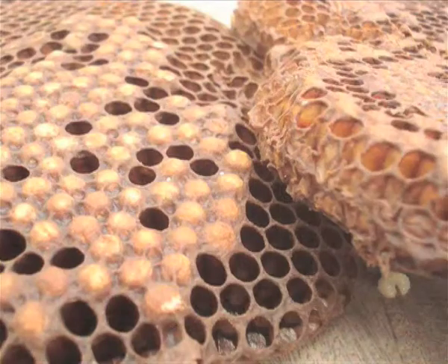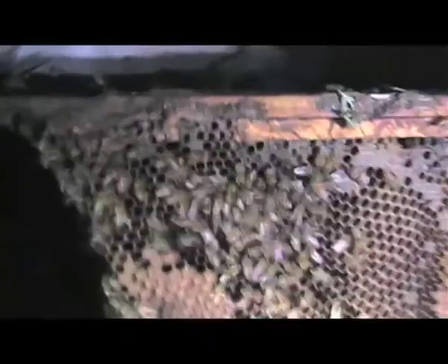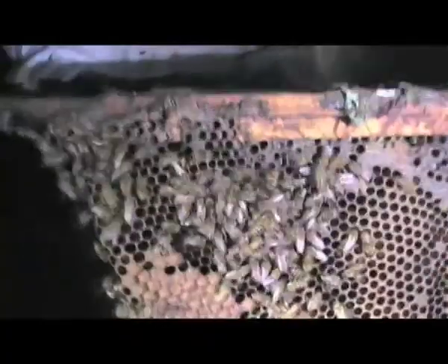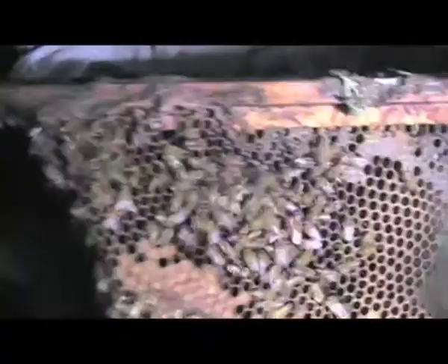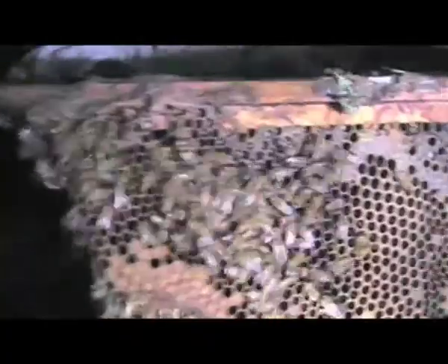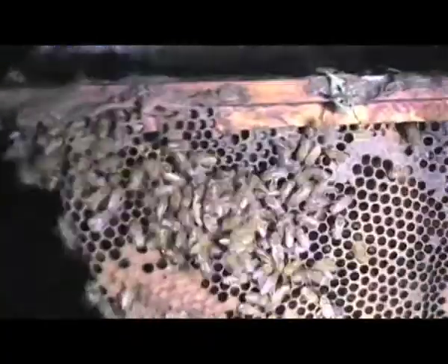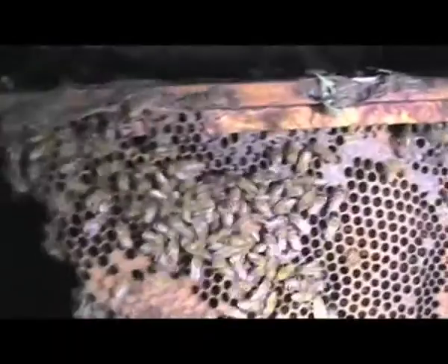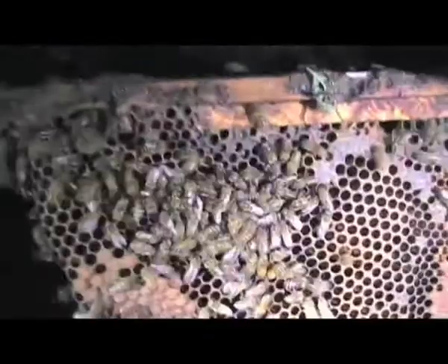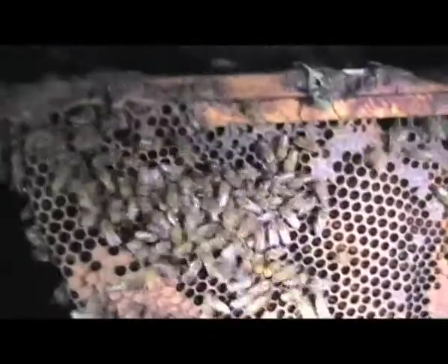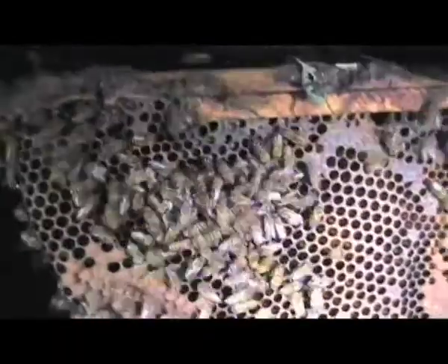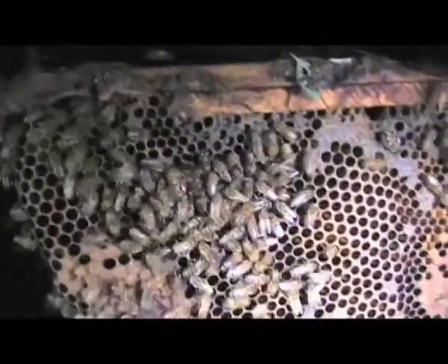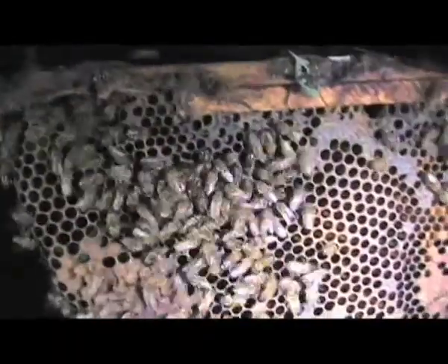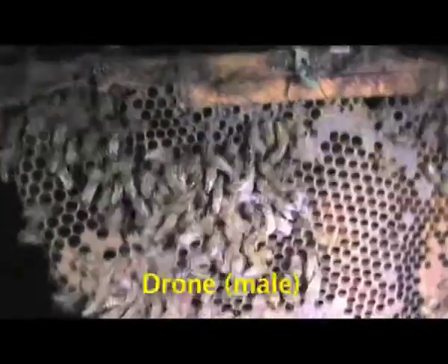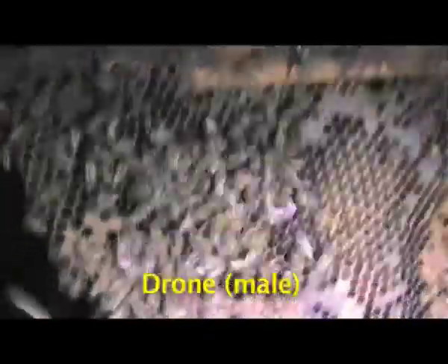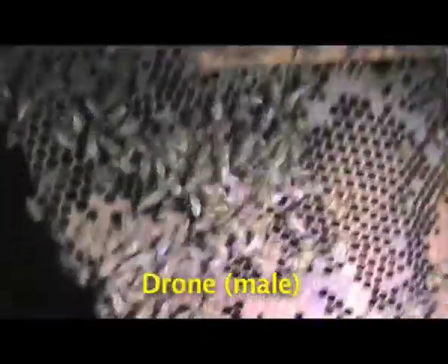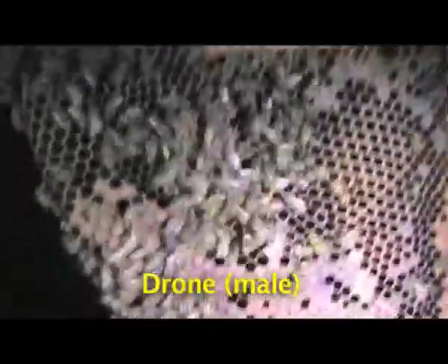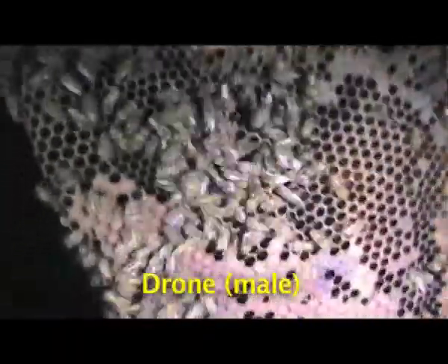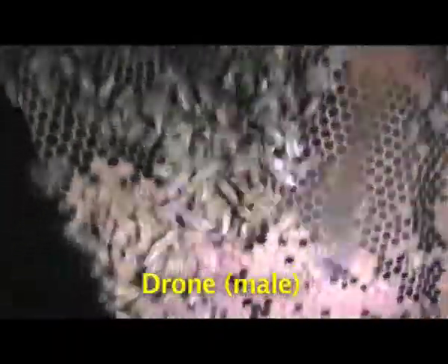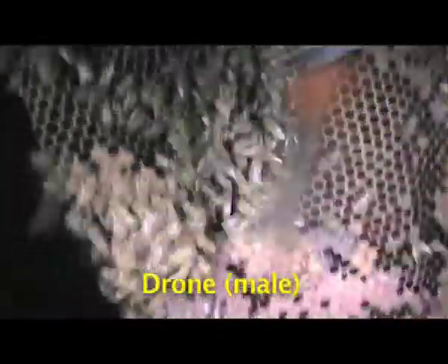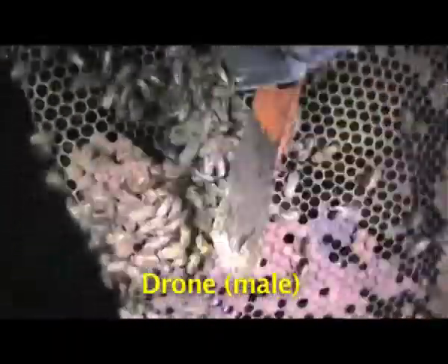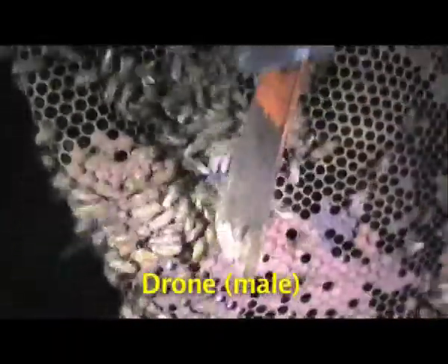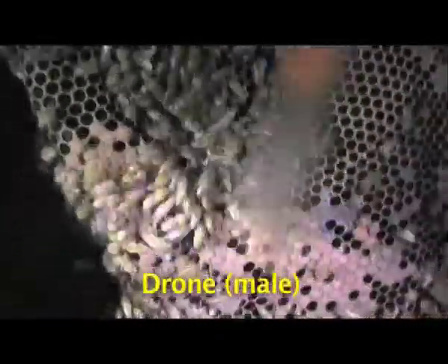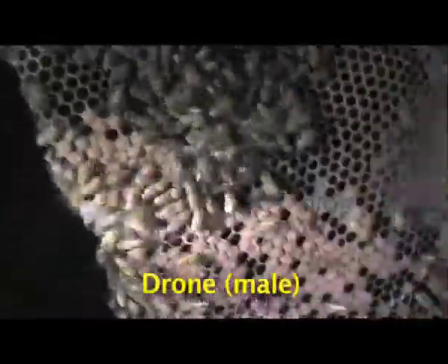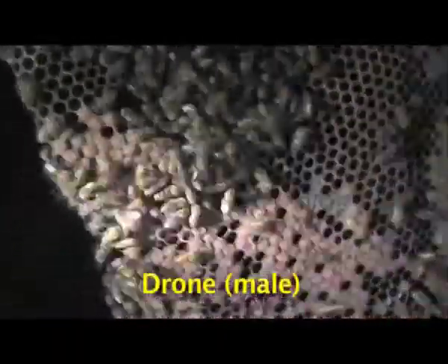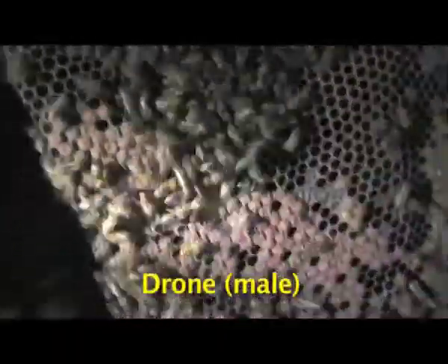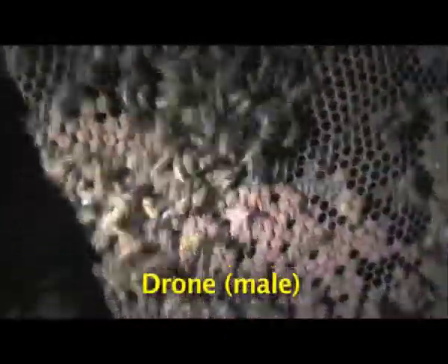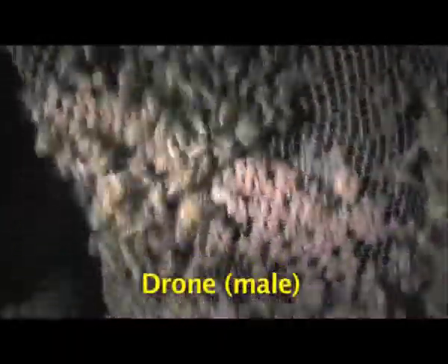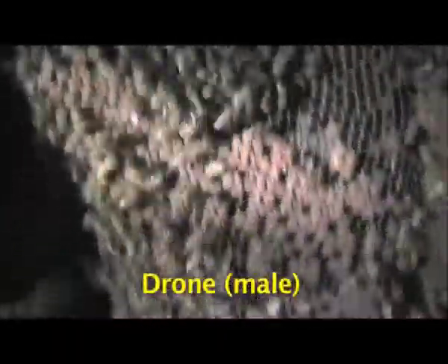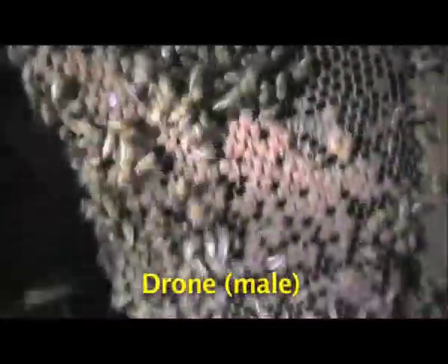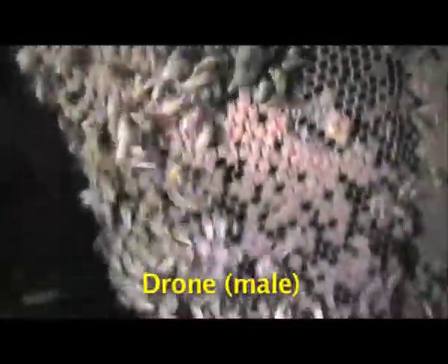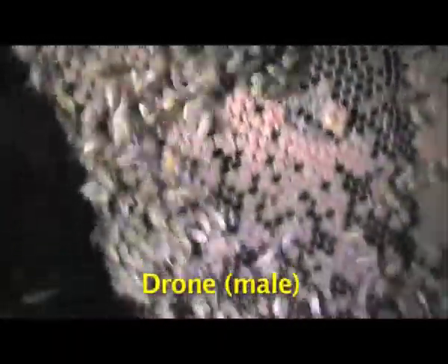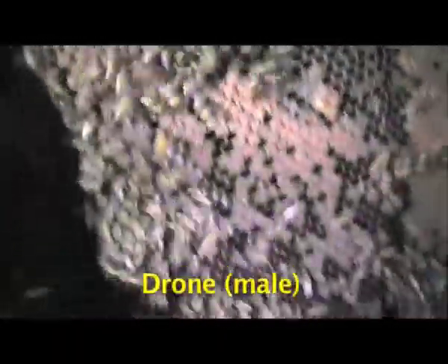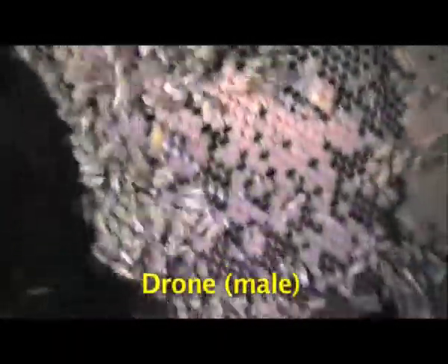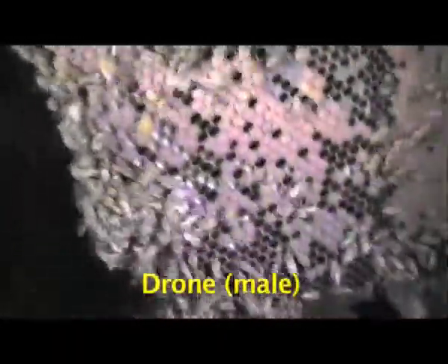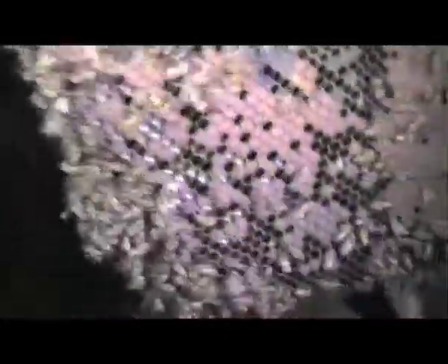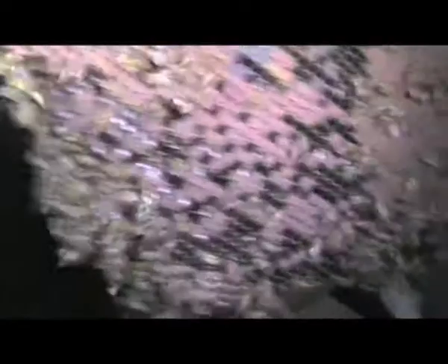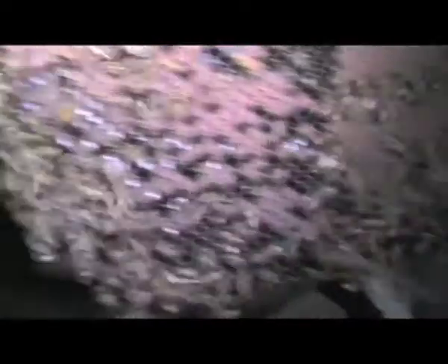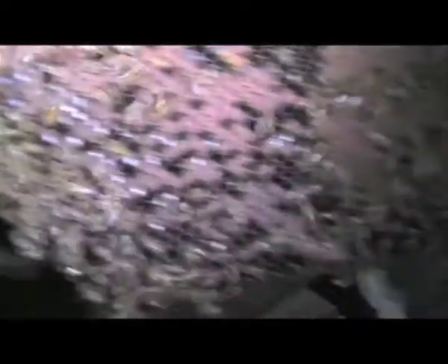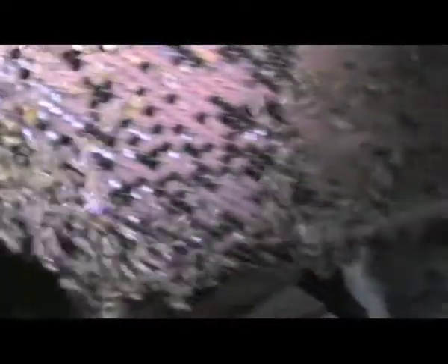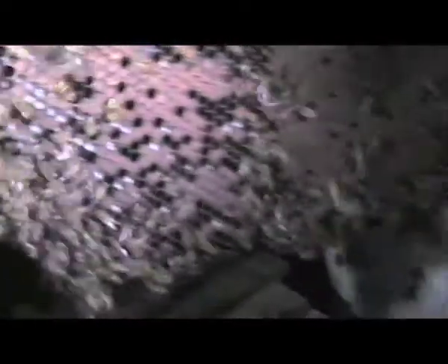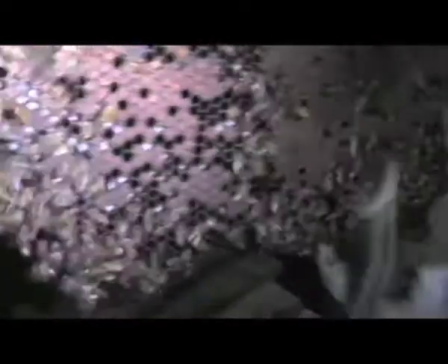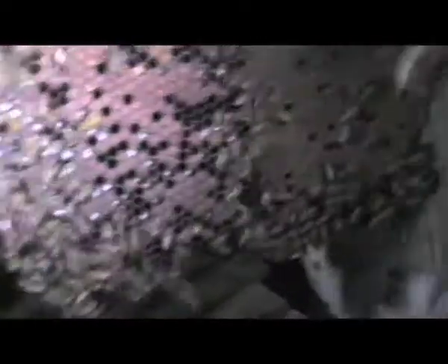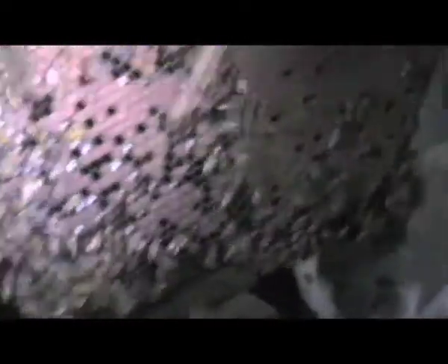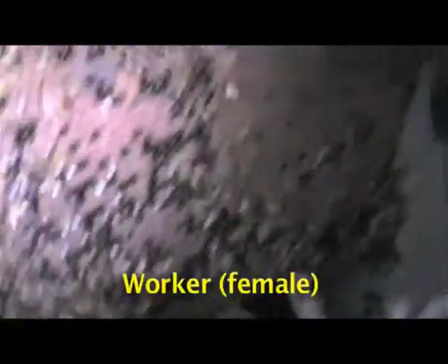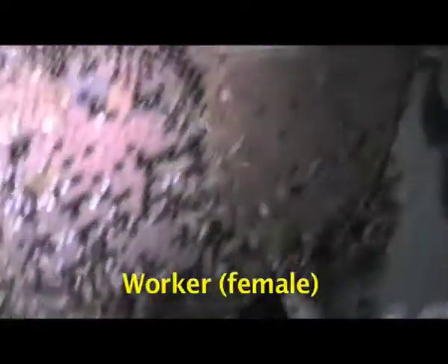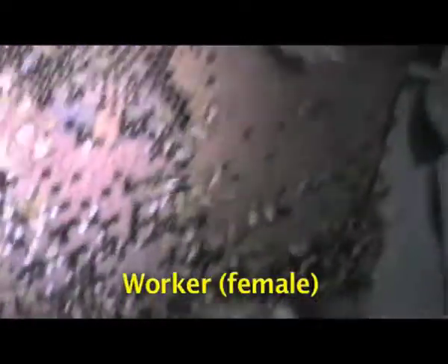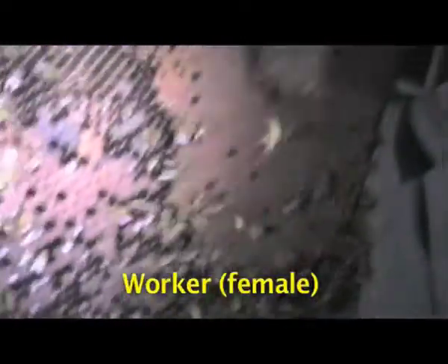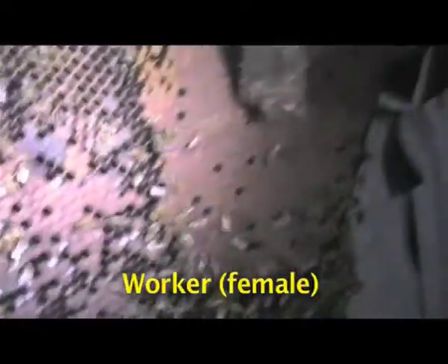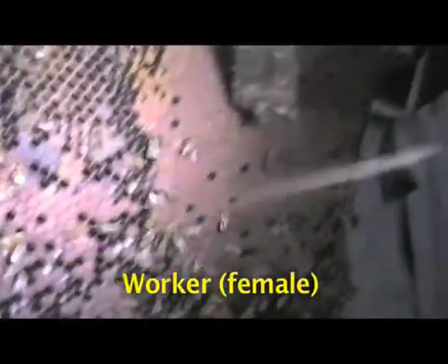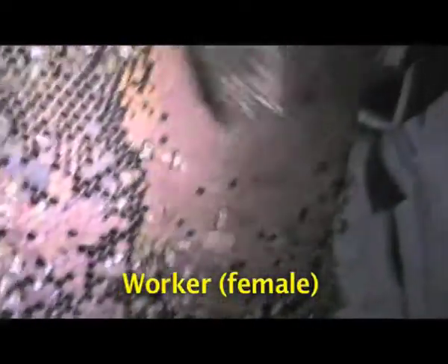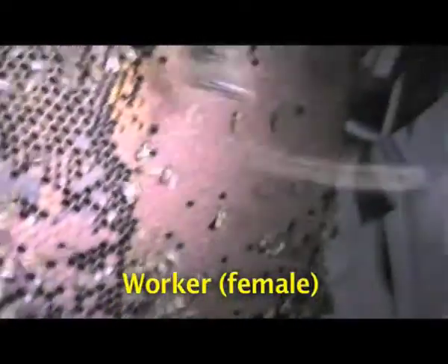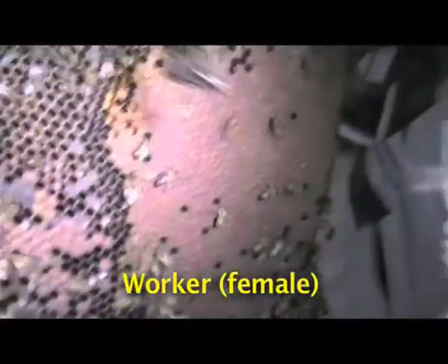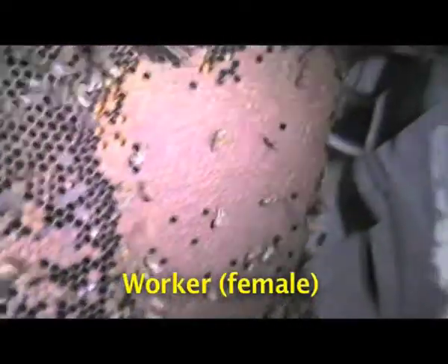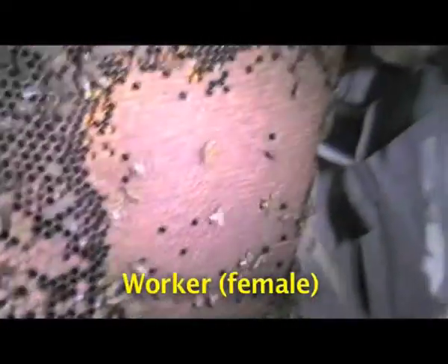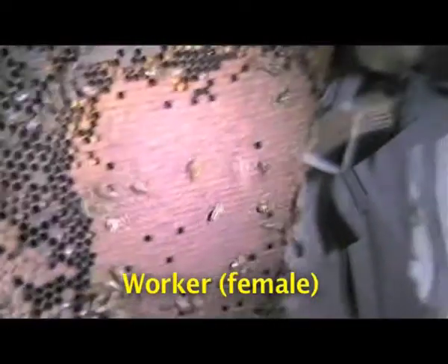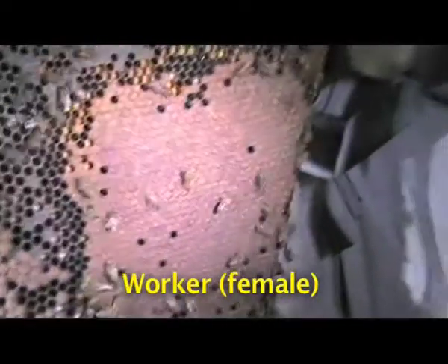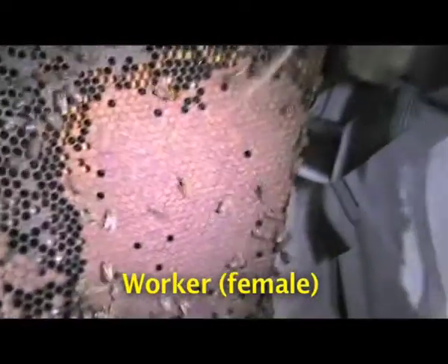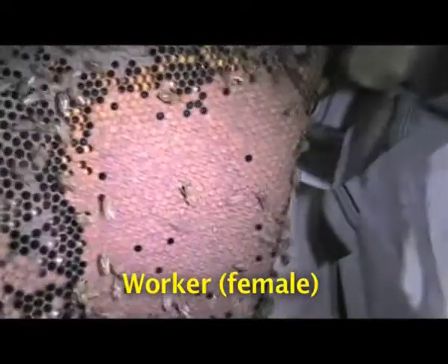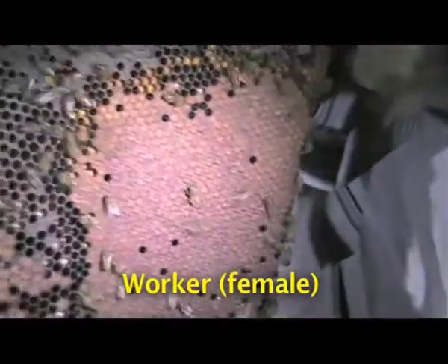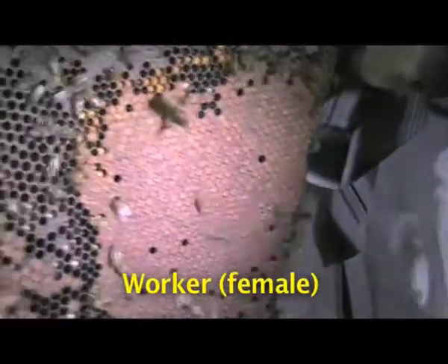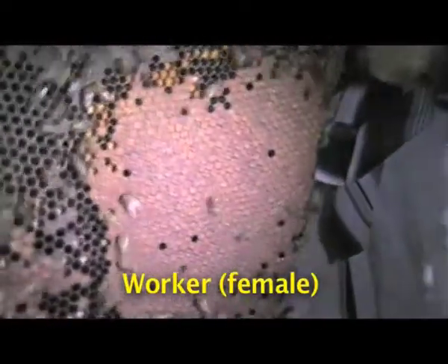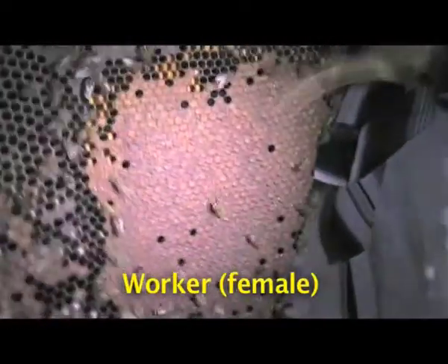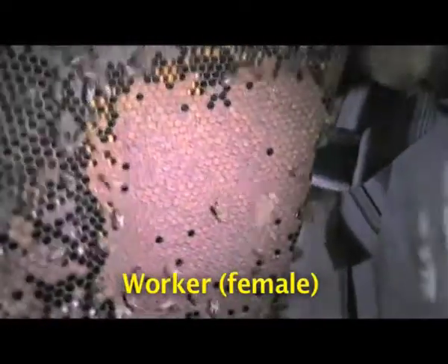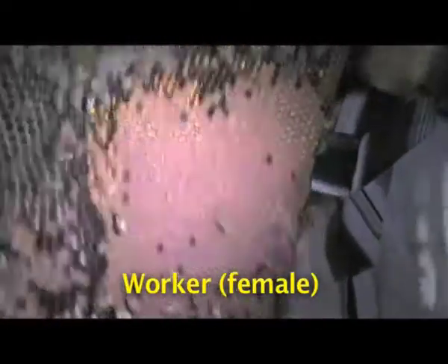Side-by-side comparisons highlight the differences between worker and drone. On this comb, the queen has laid both male and female brood. Notice the uniformity and flat appearance of the worker brood.